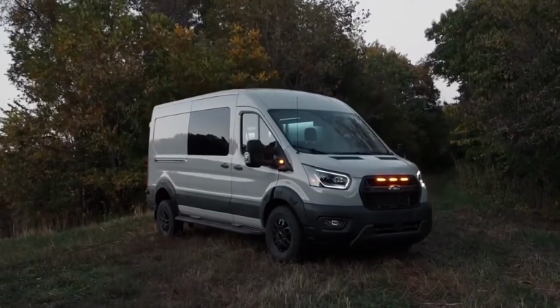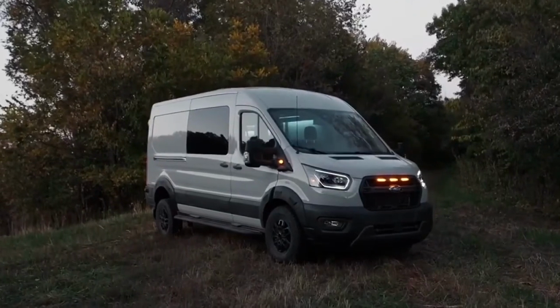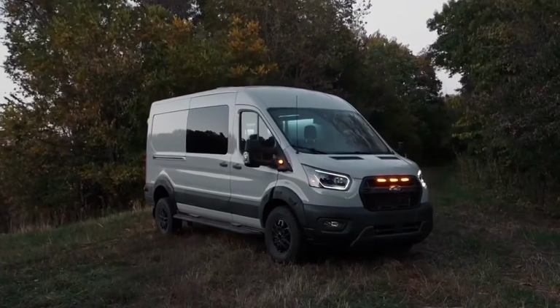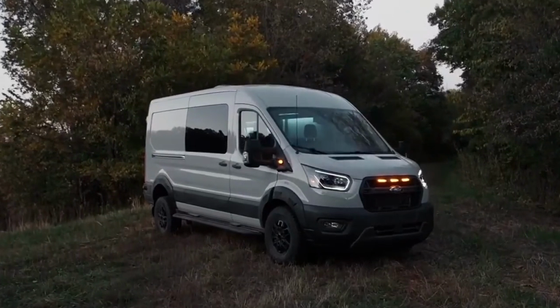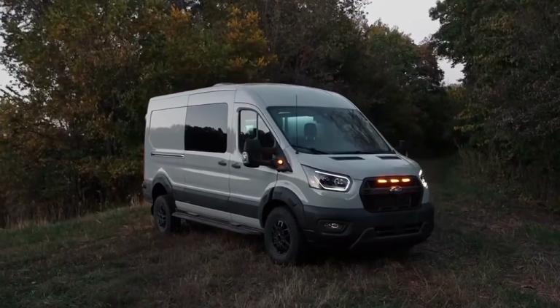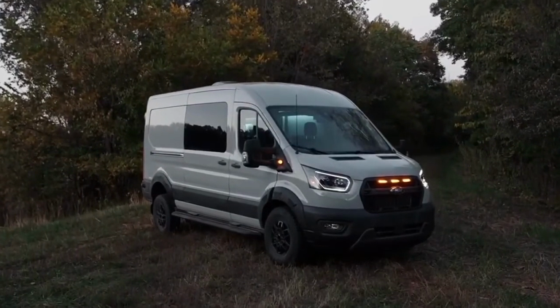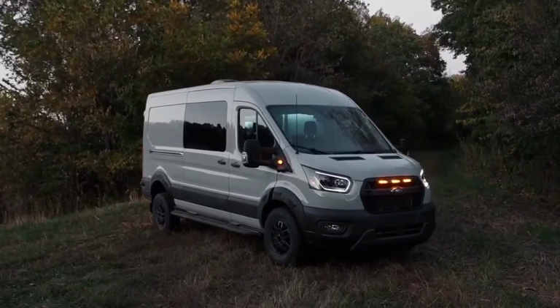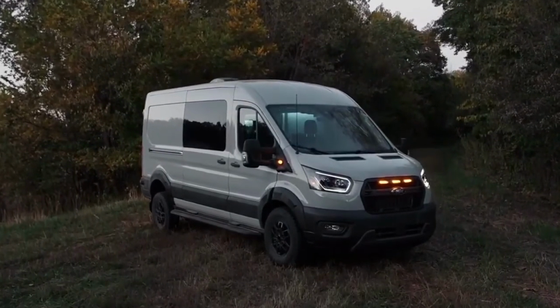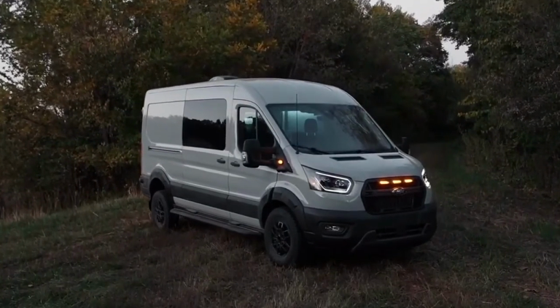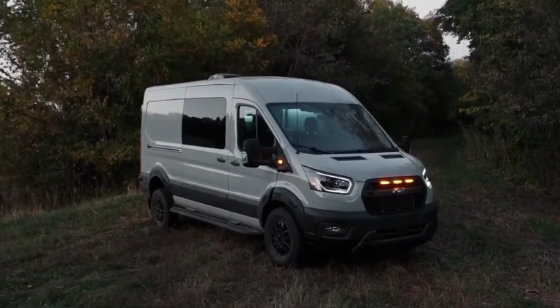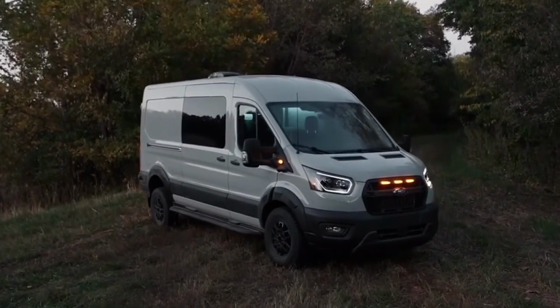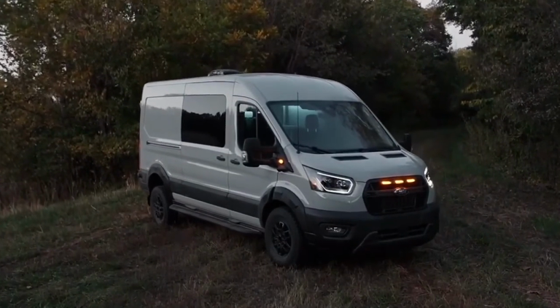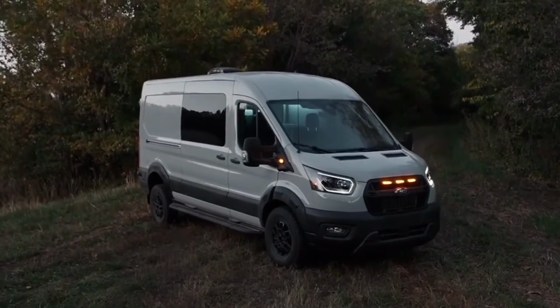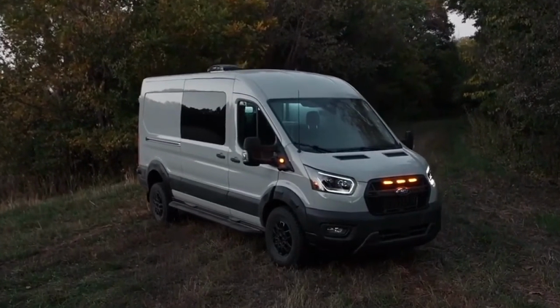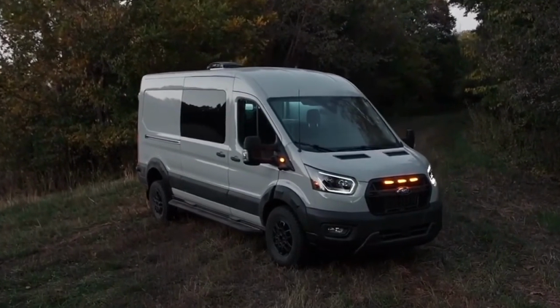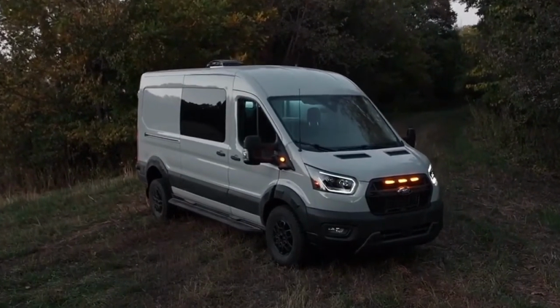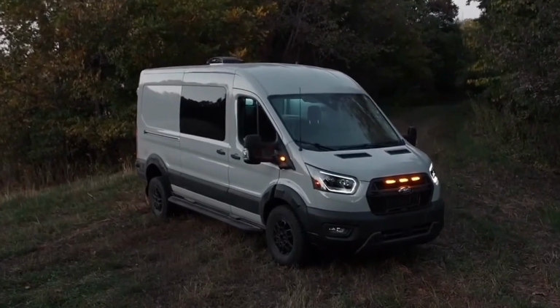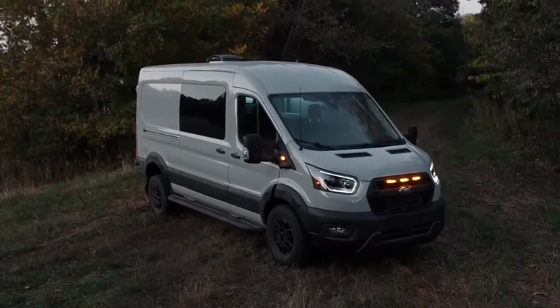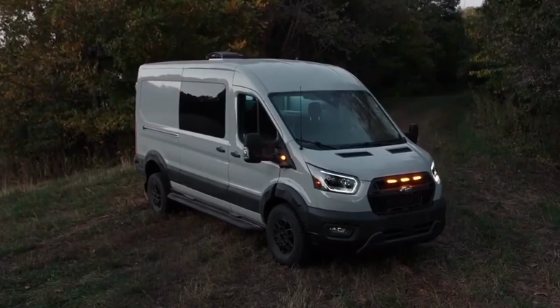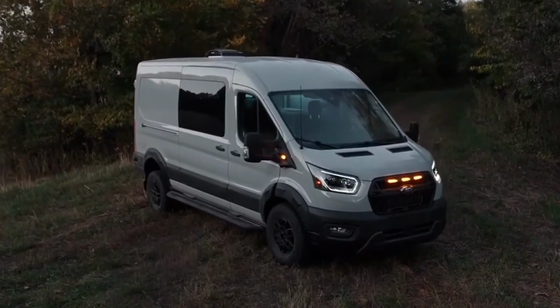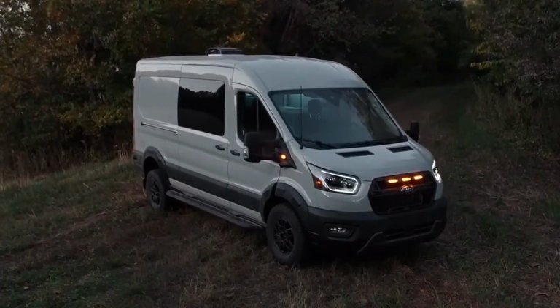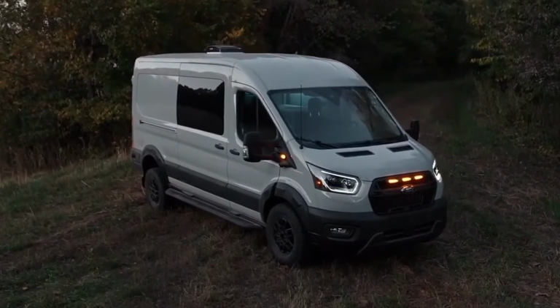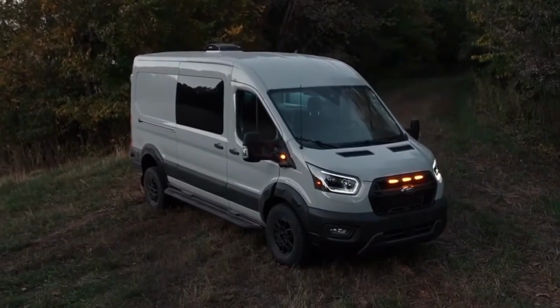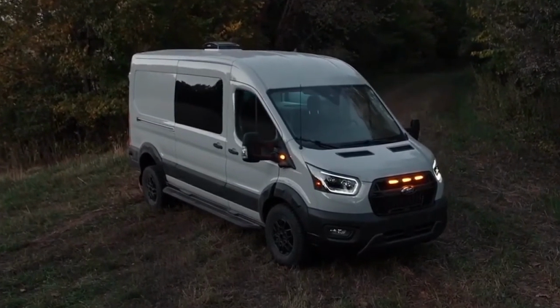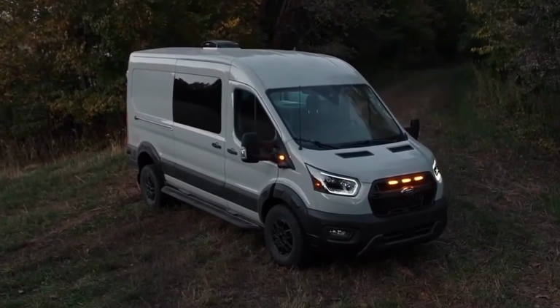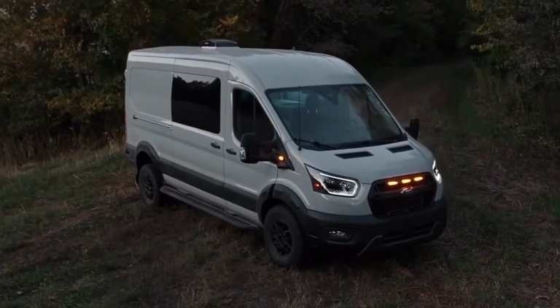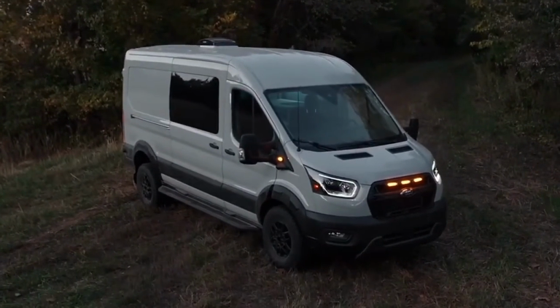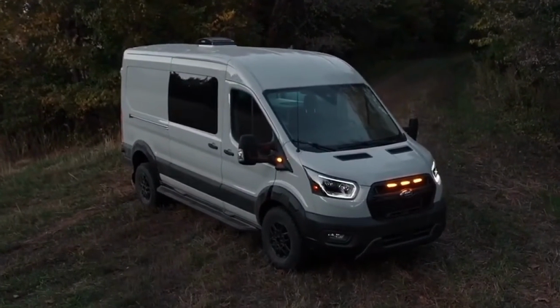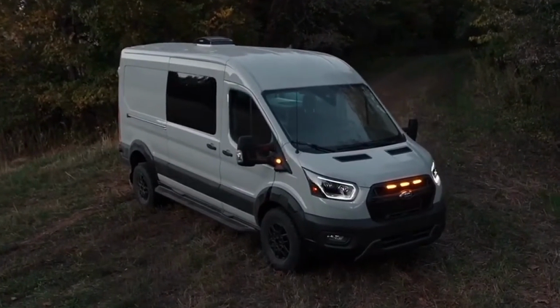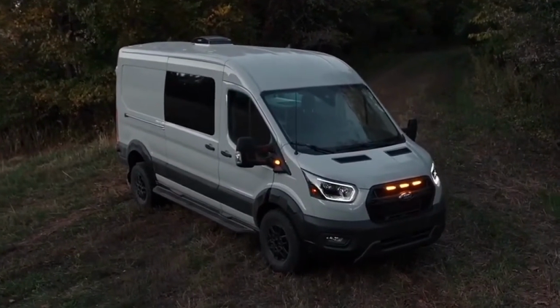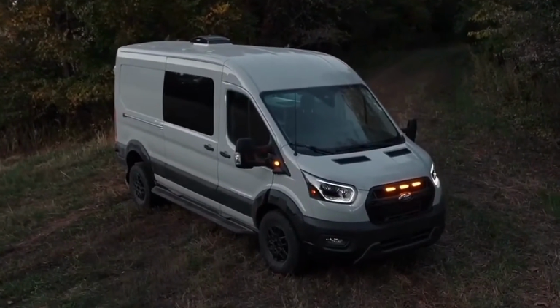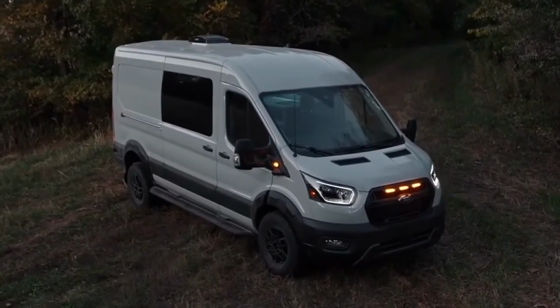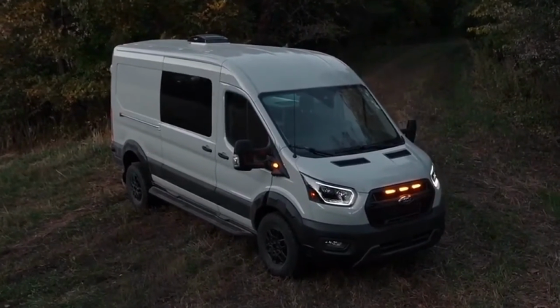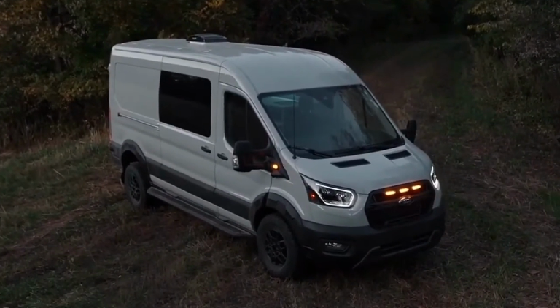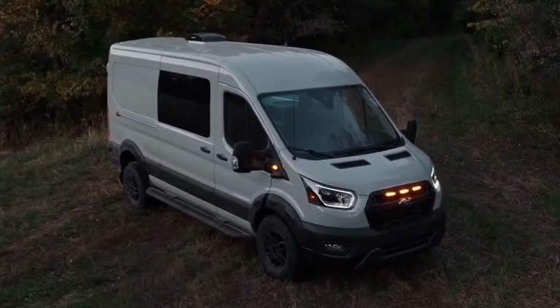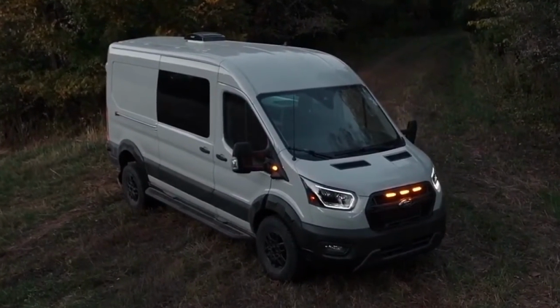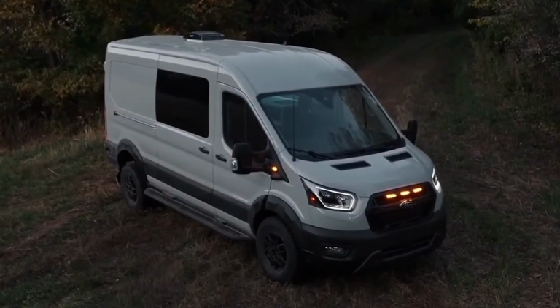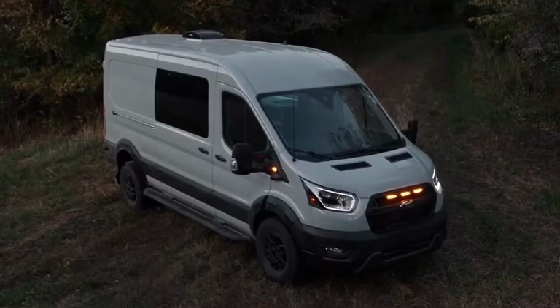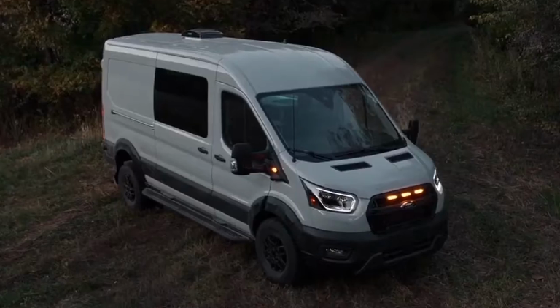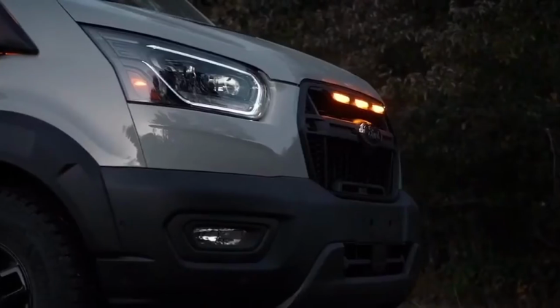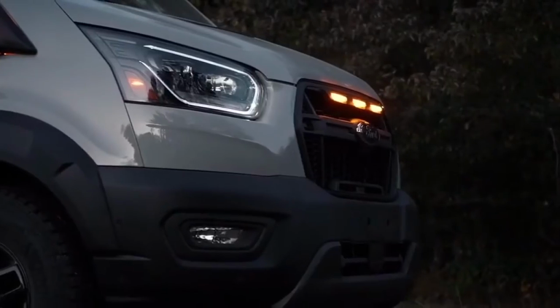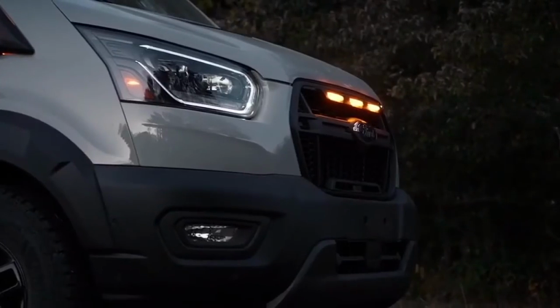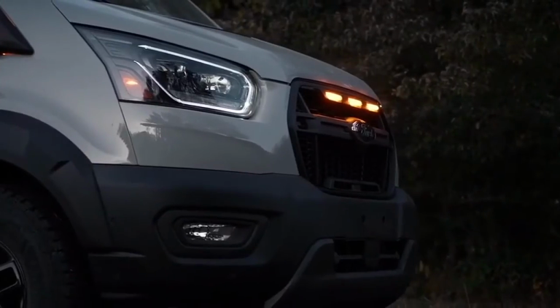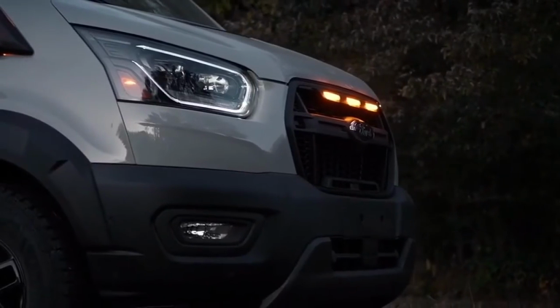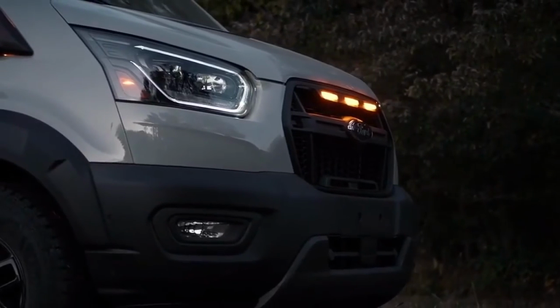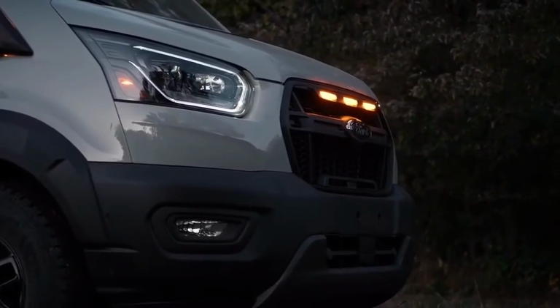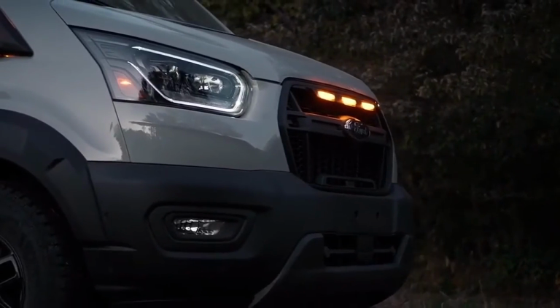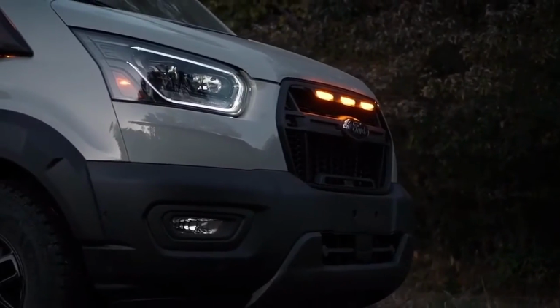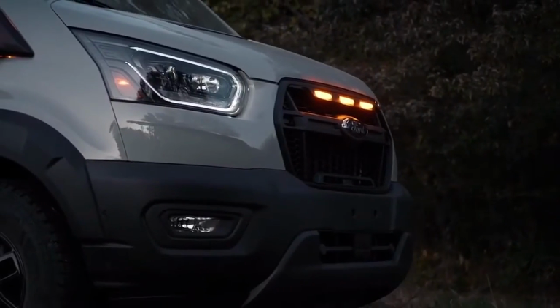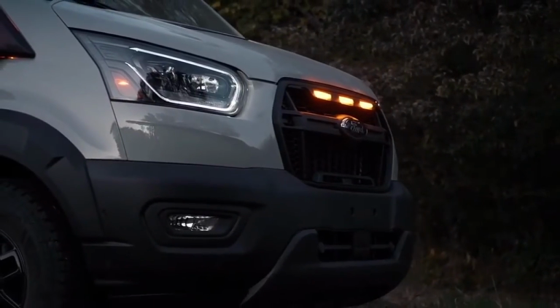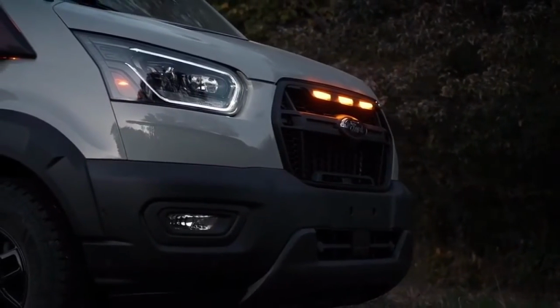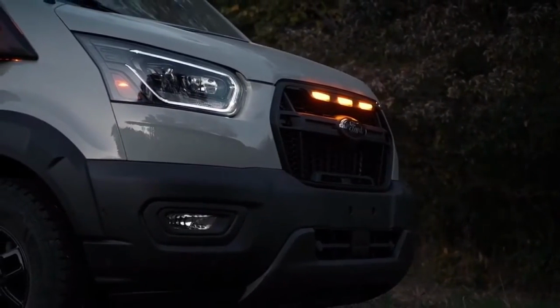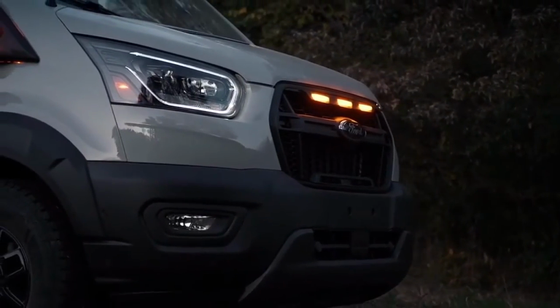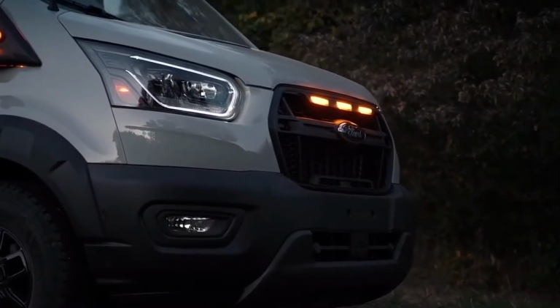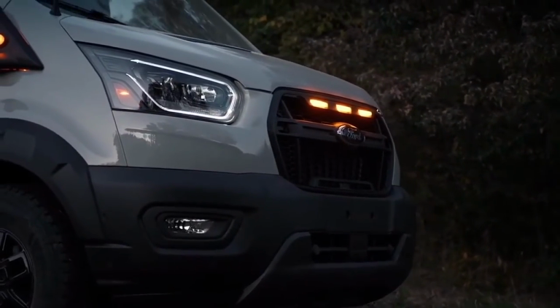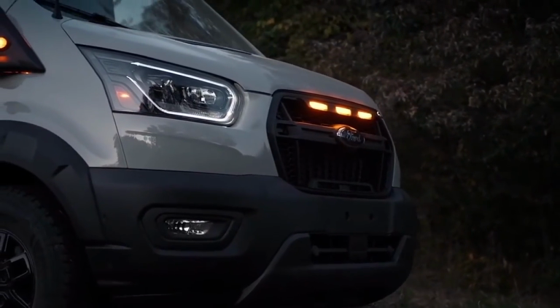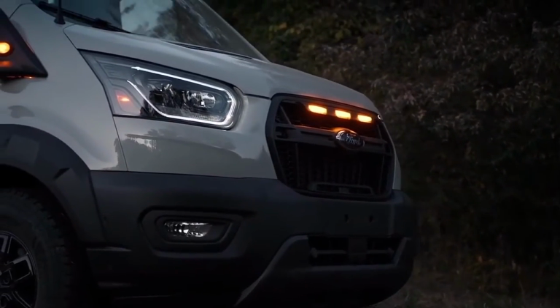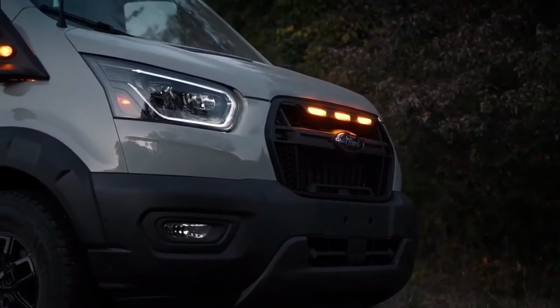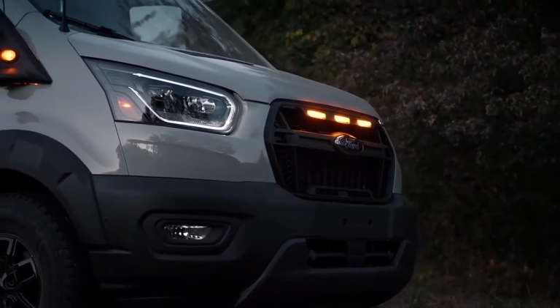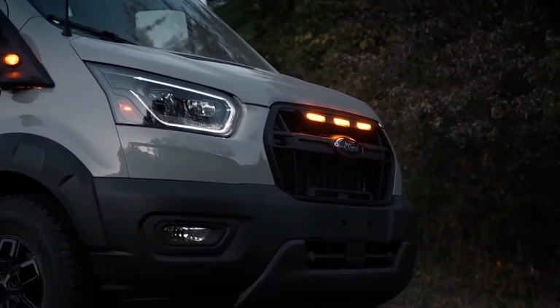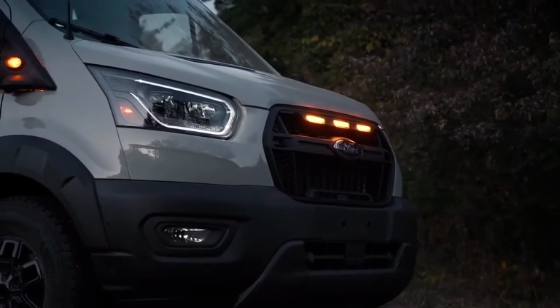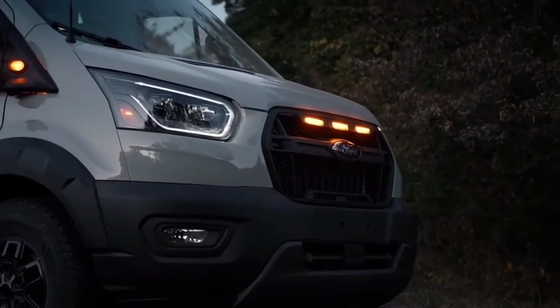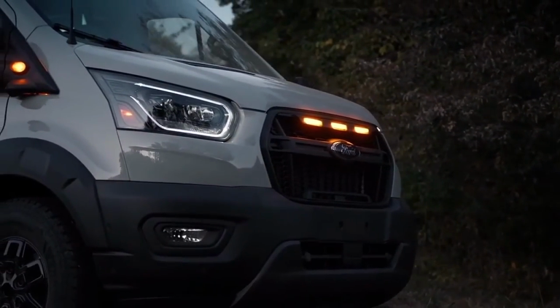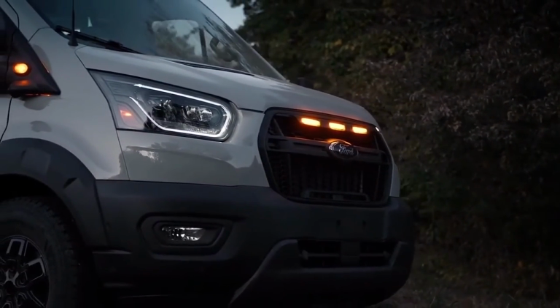Ford has revealed the new 2023 Ford Transit Trail with prices starting from $66,000.